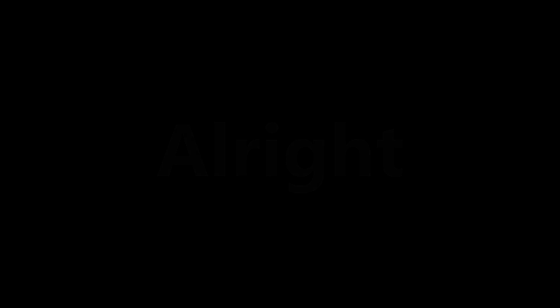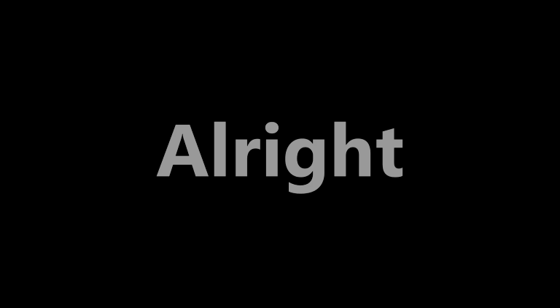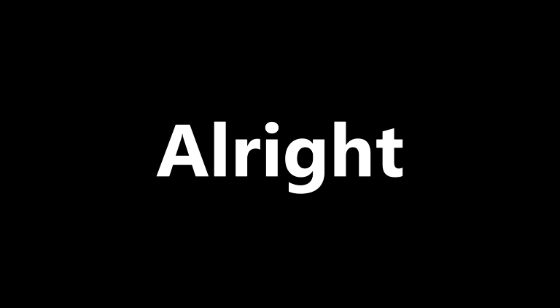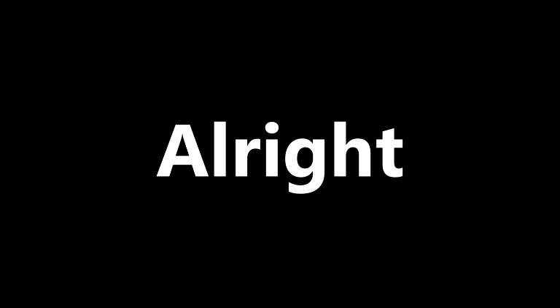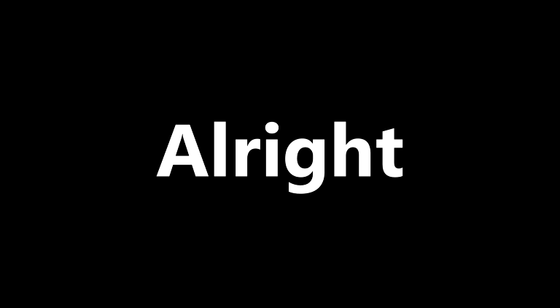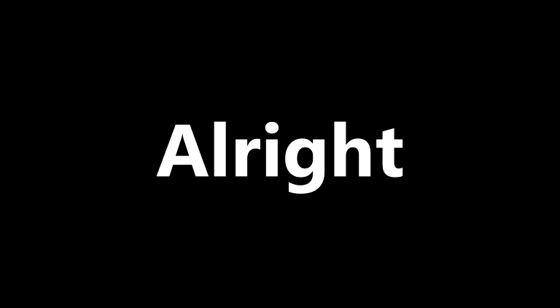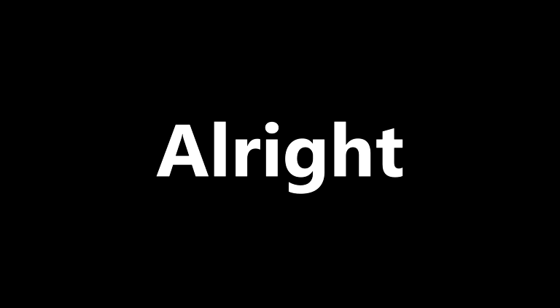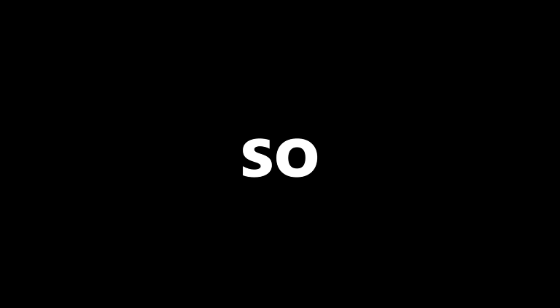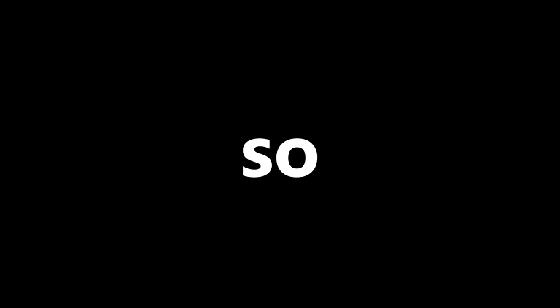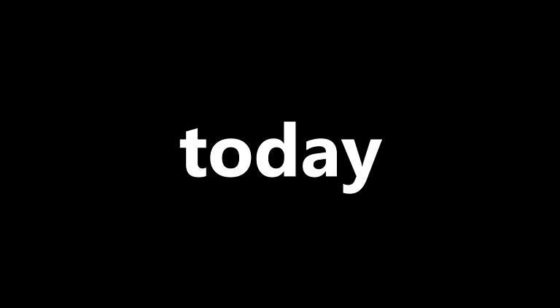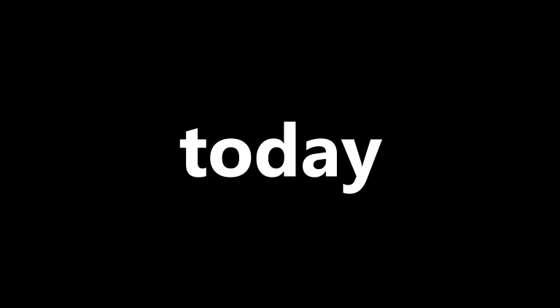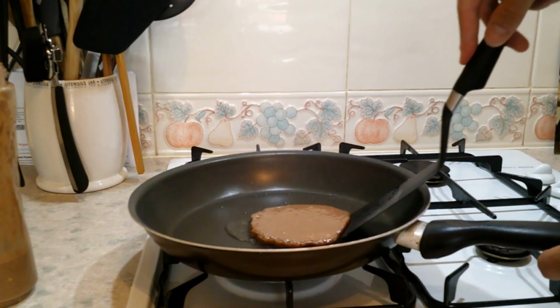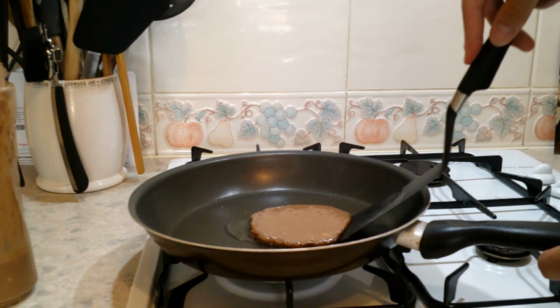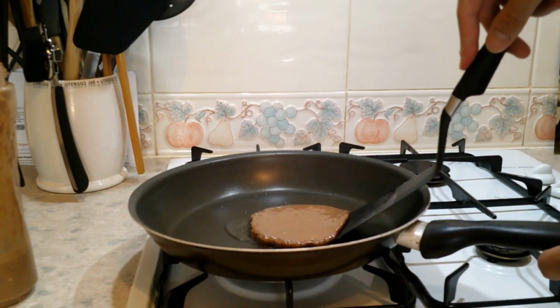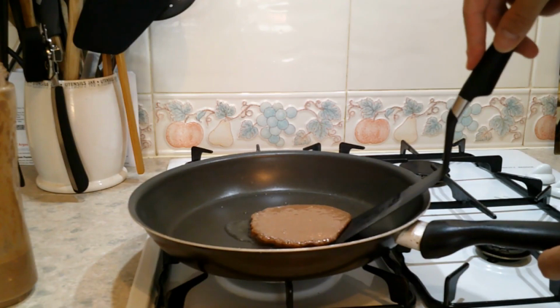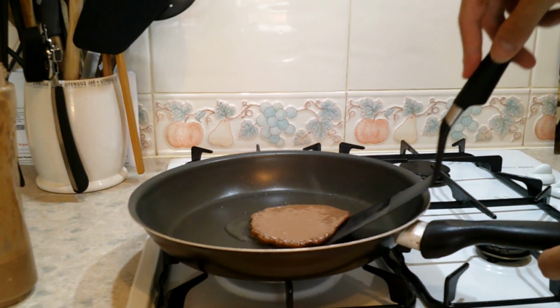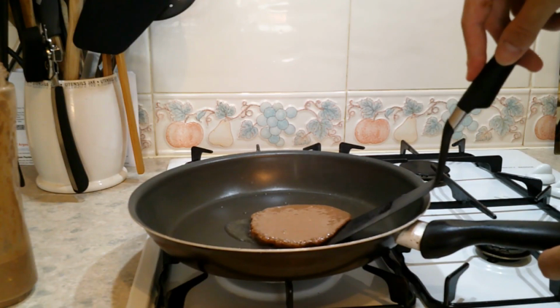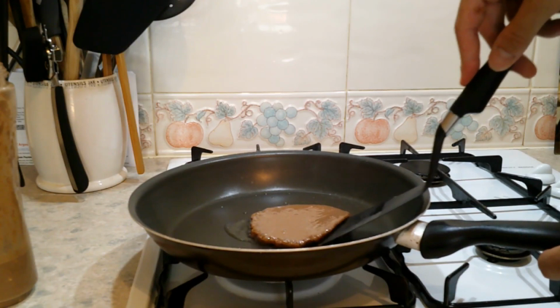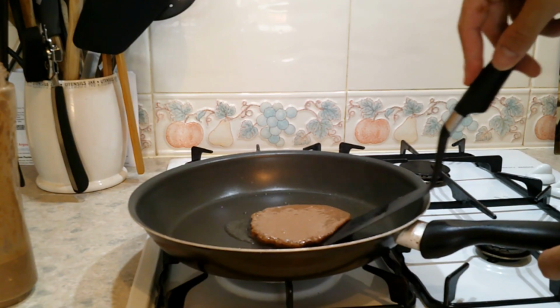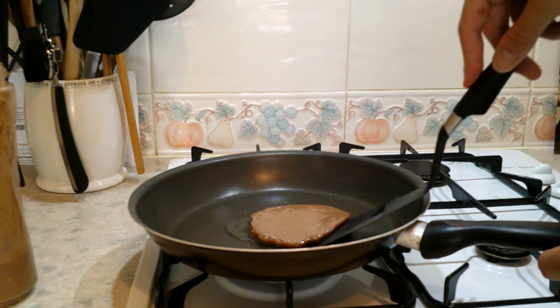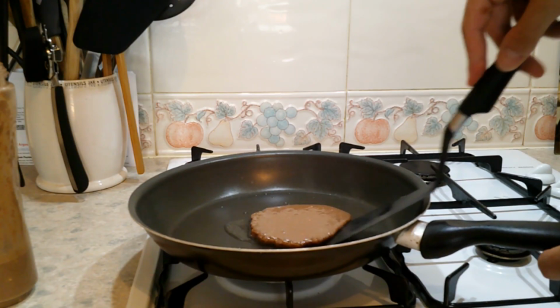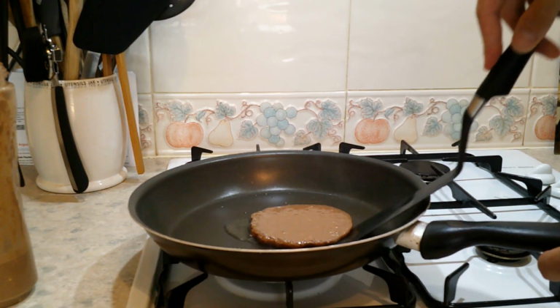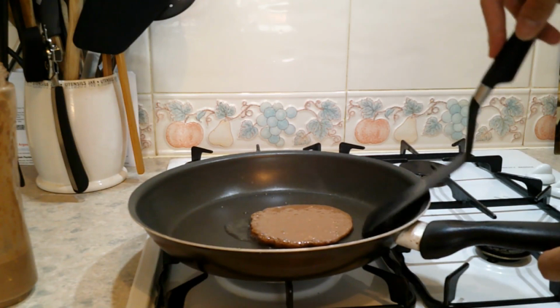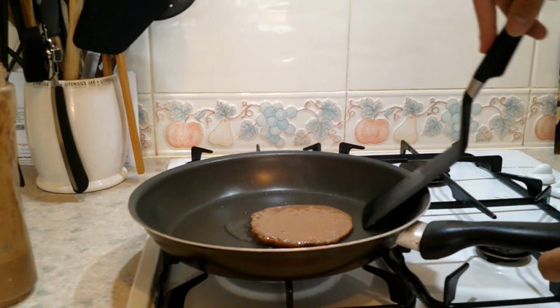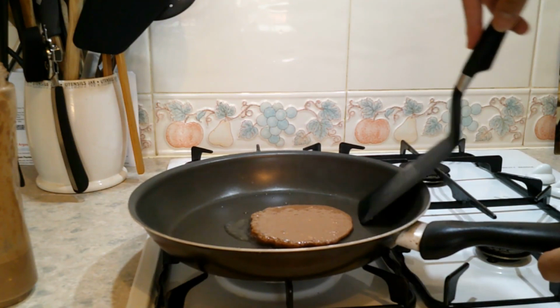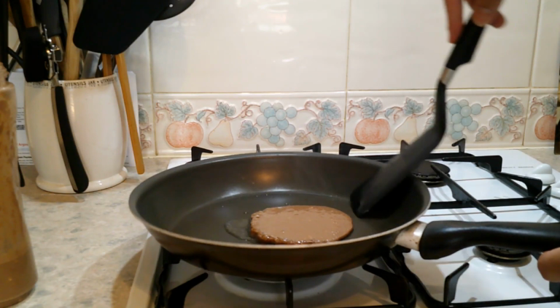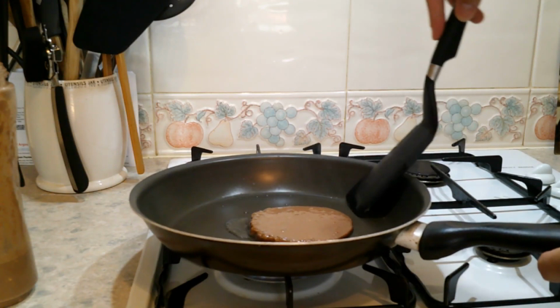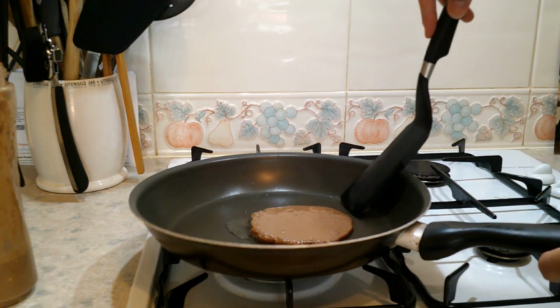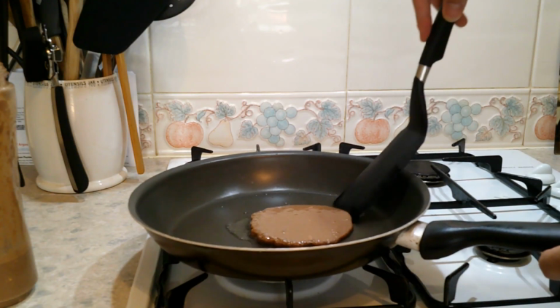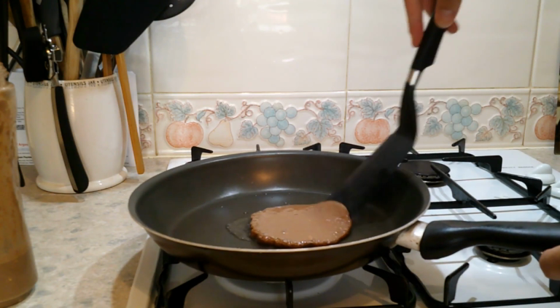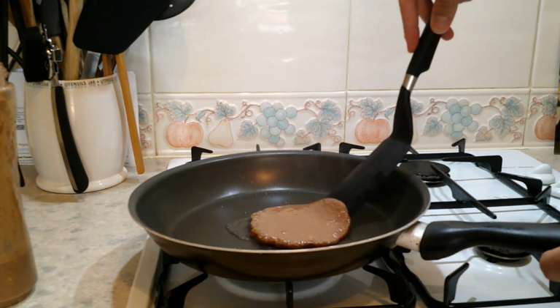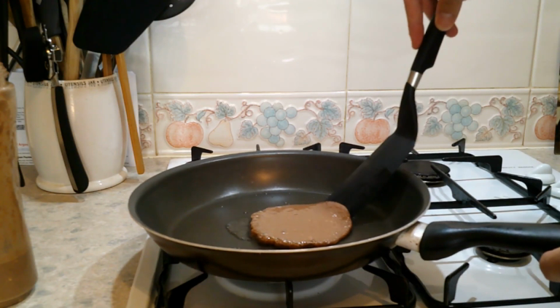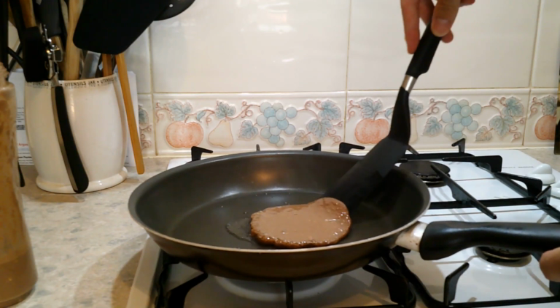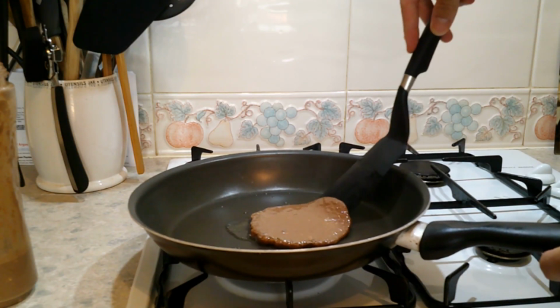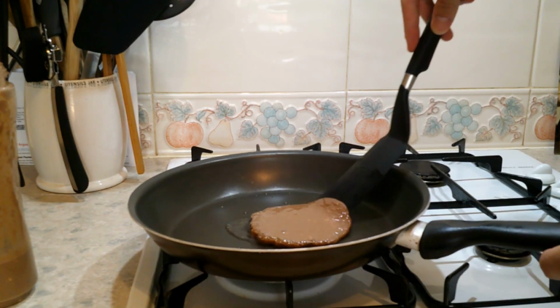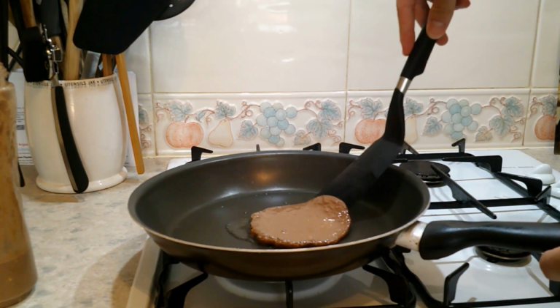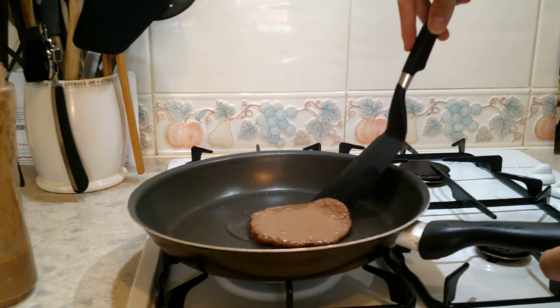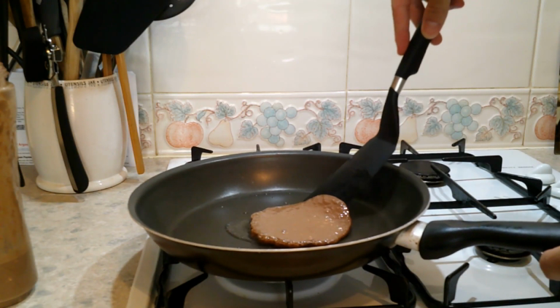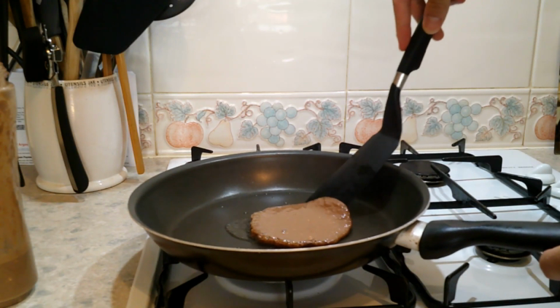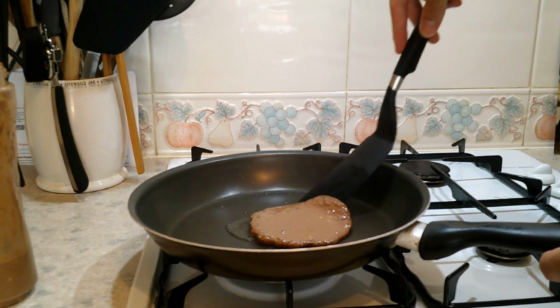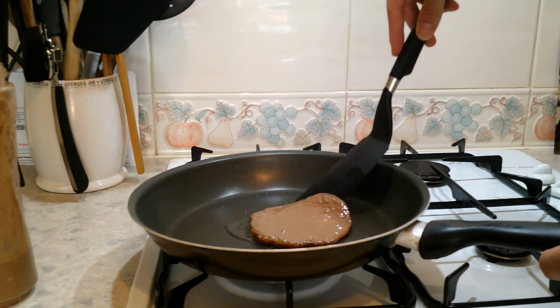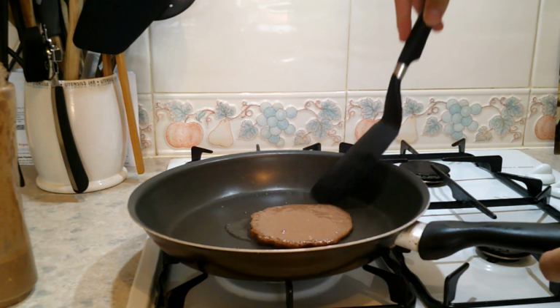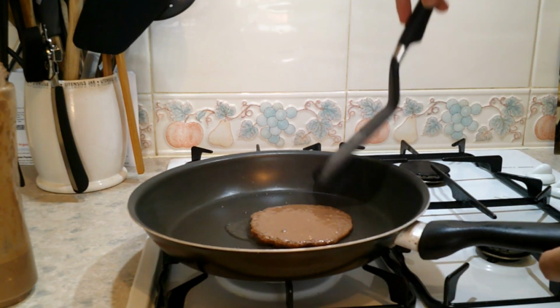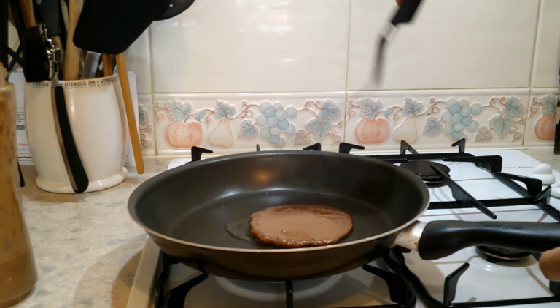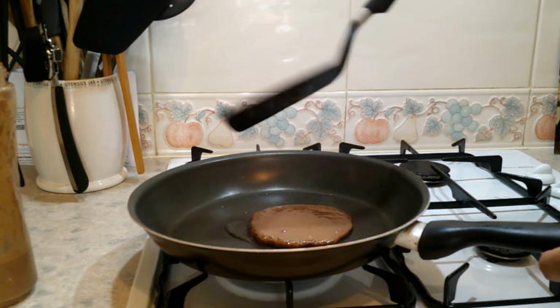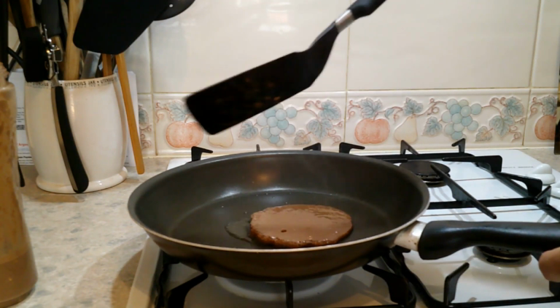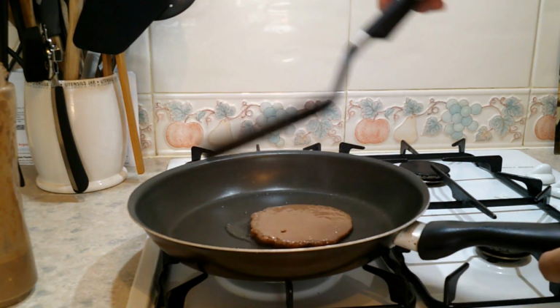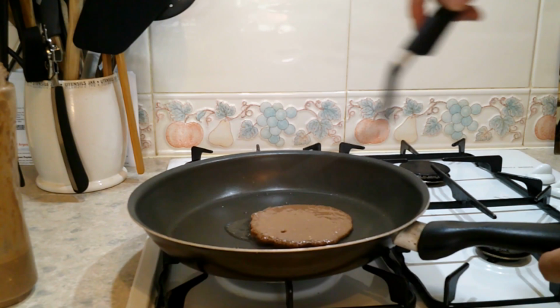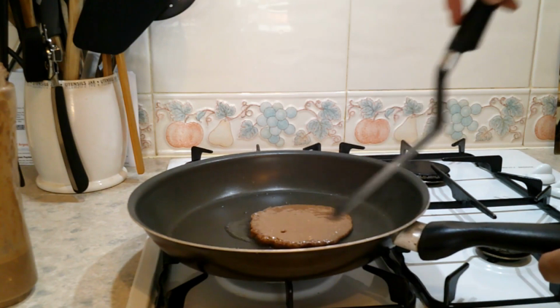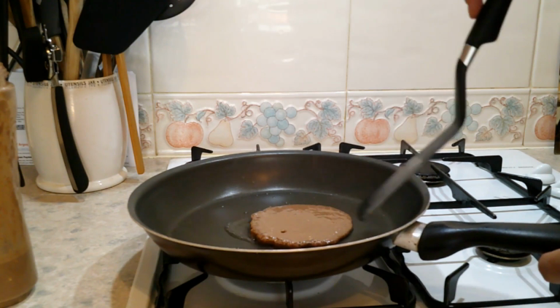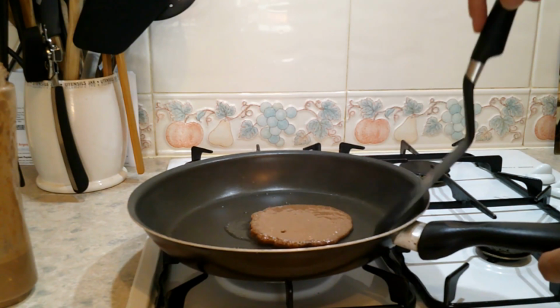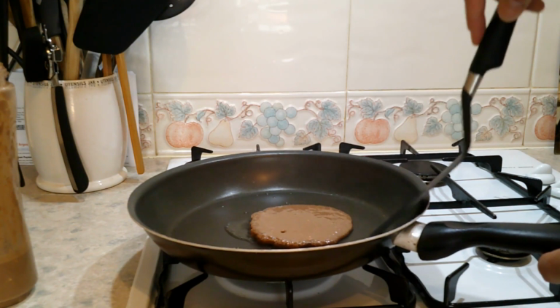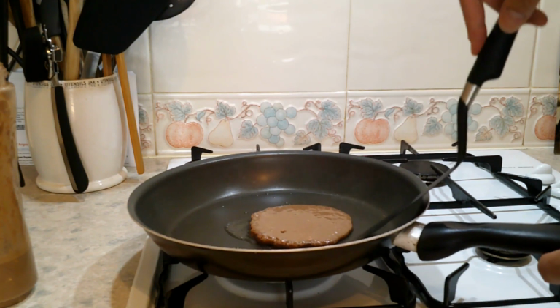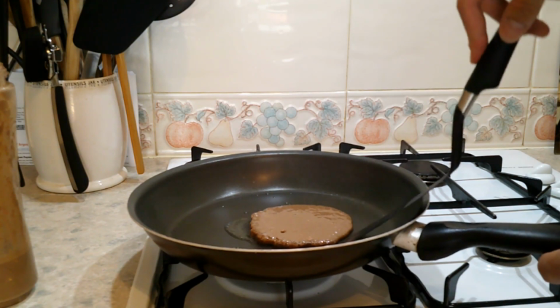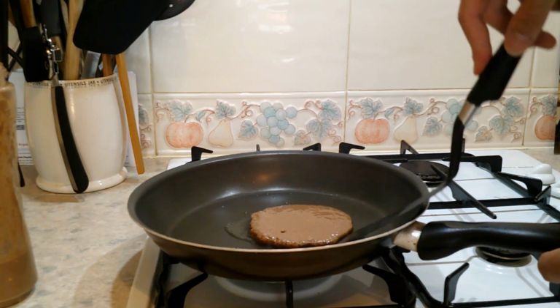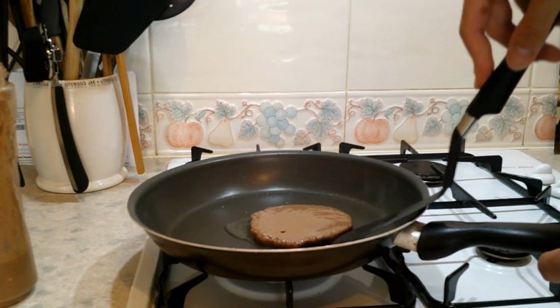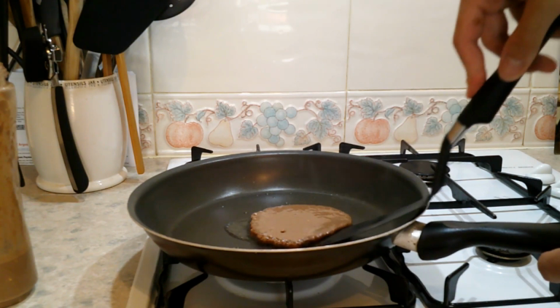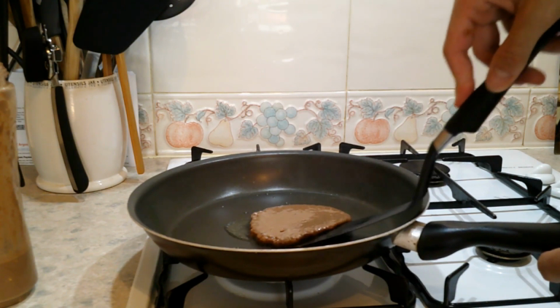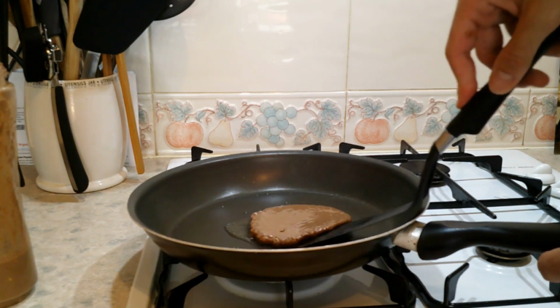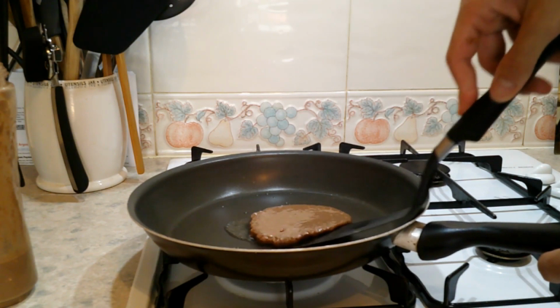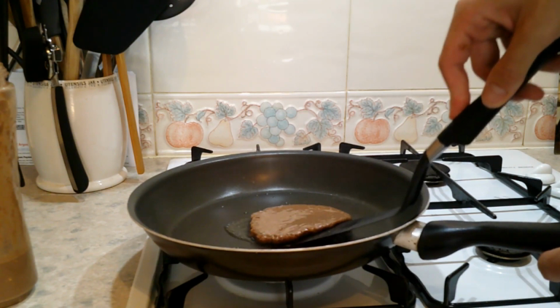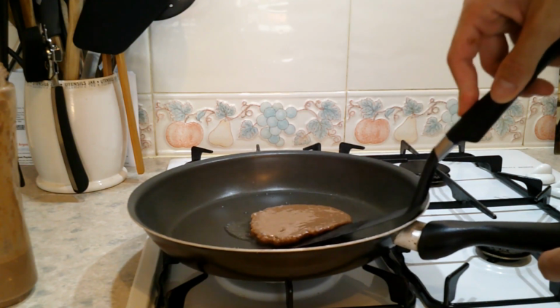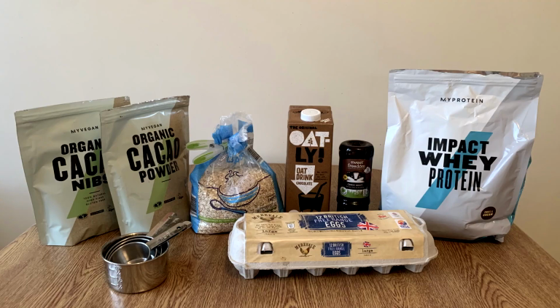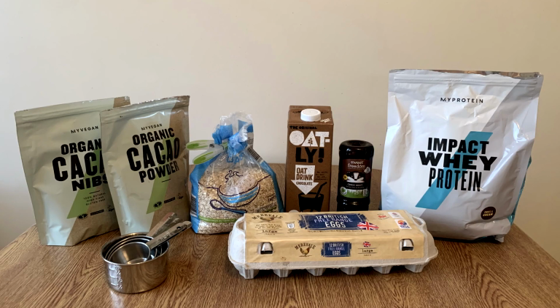Alright, so today we're going to cook protein pancakes. This is actually a recipe that my sister gave me. All the ingredients you'll need will be on the screen right now.